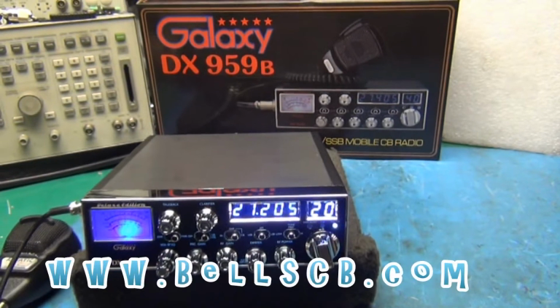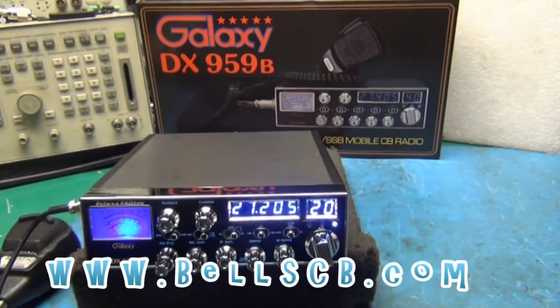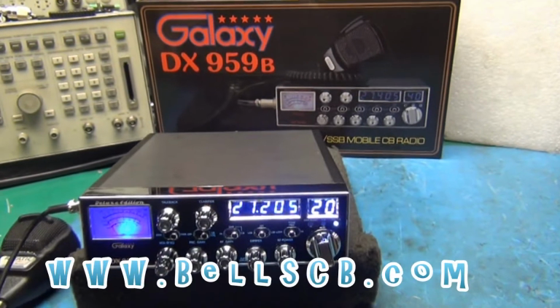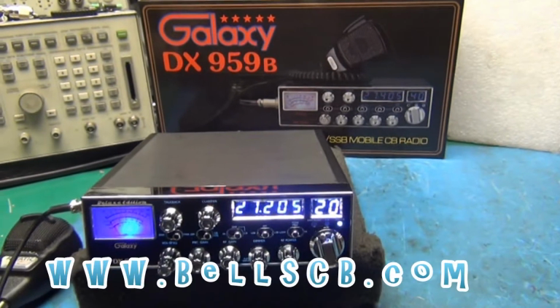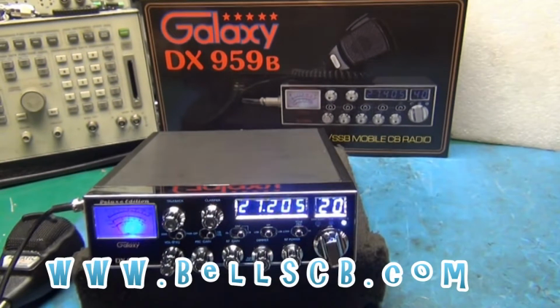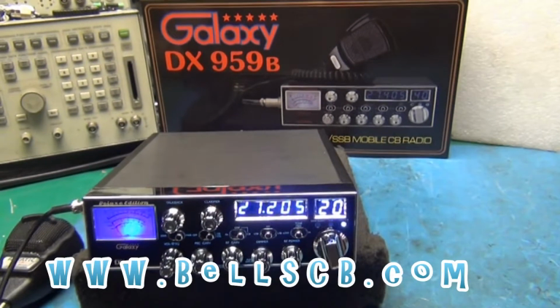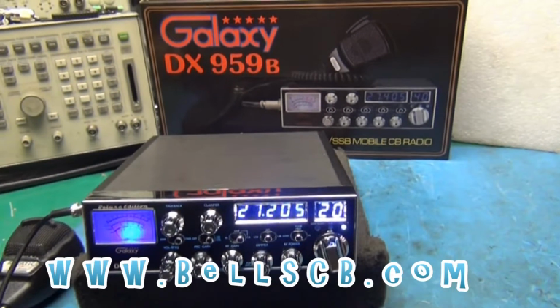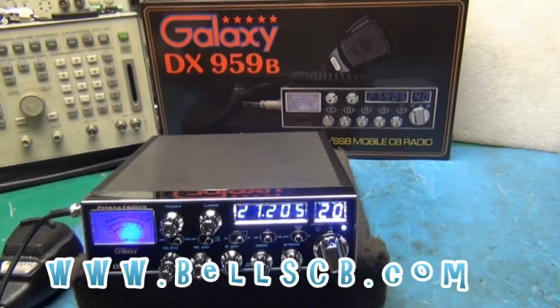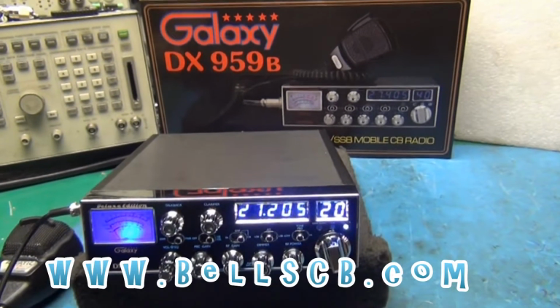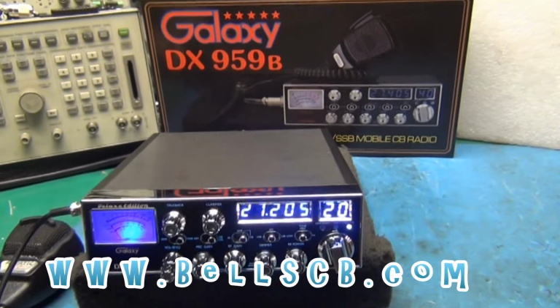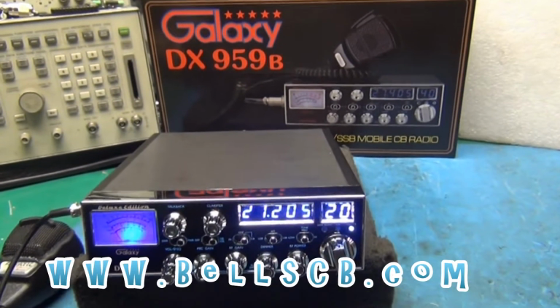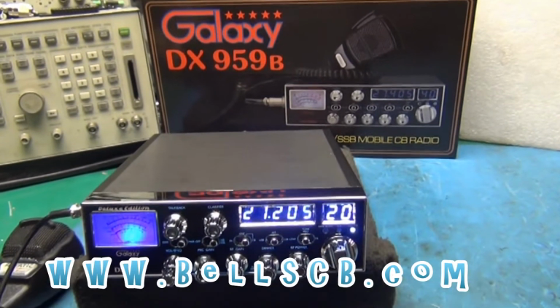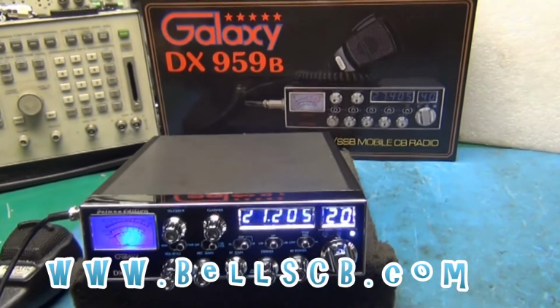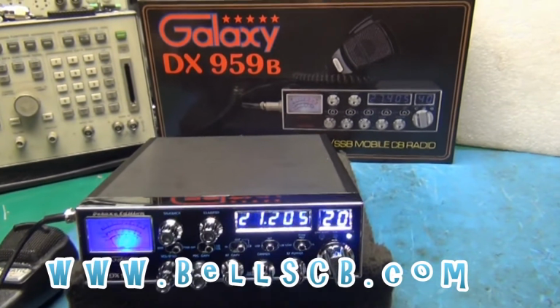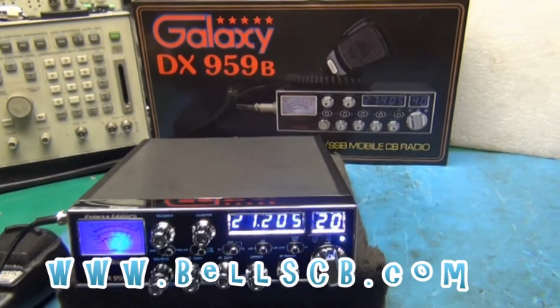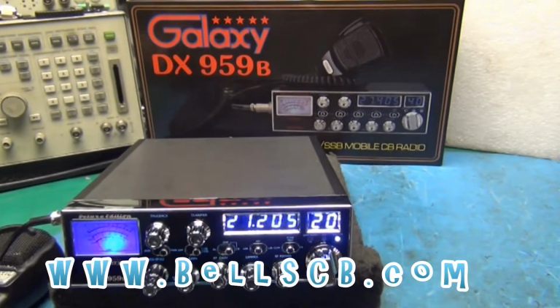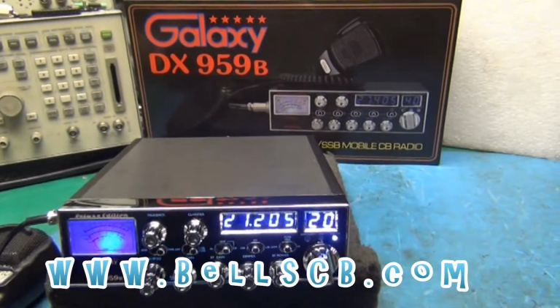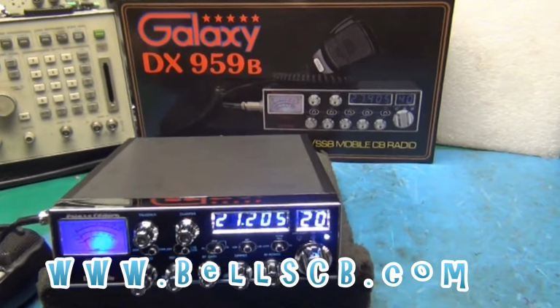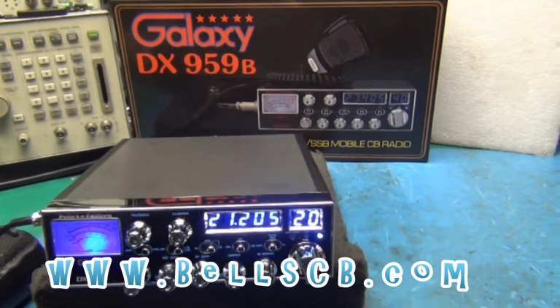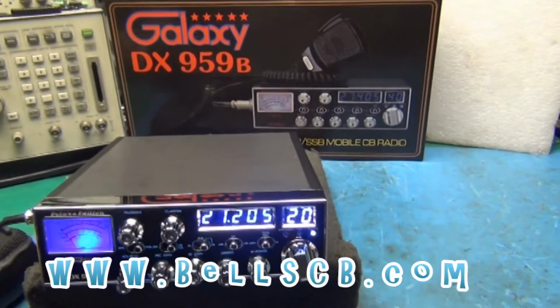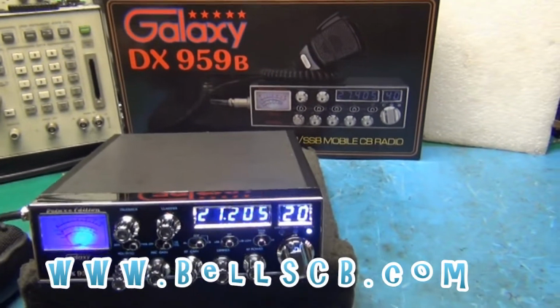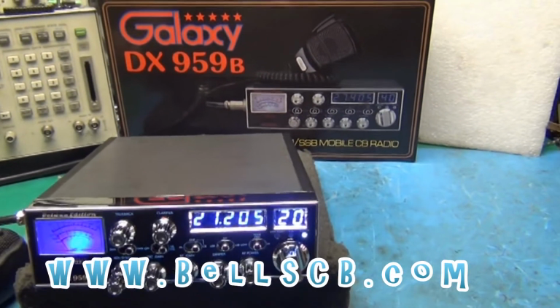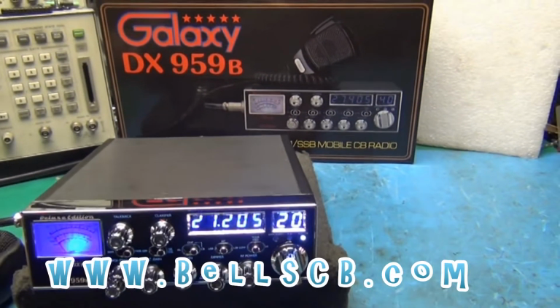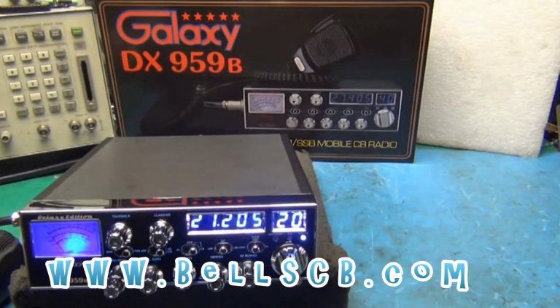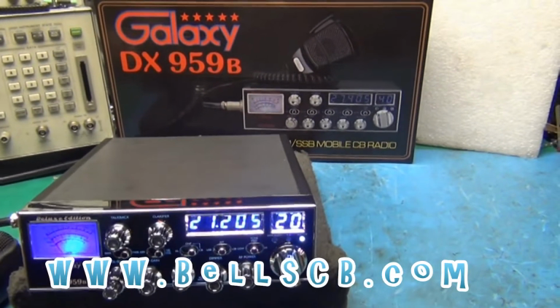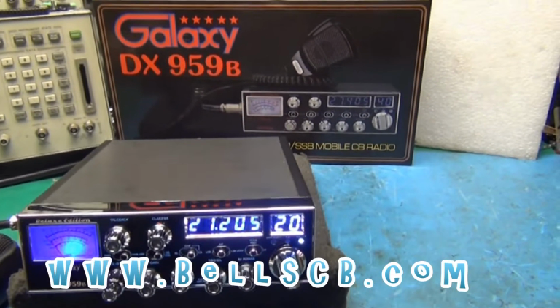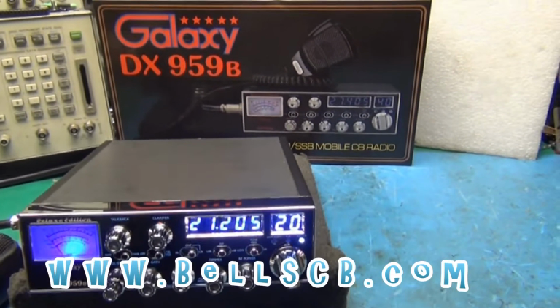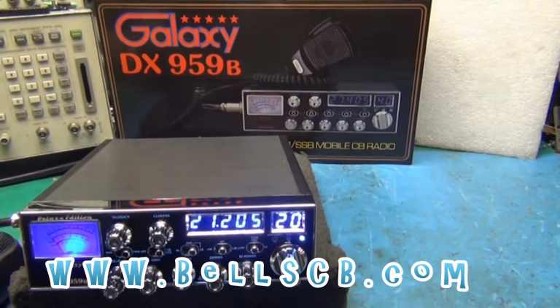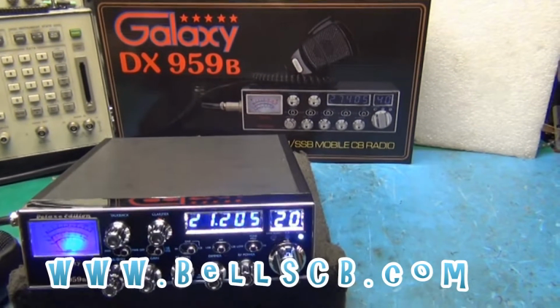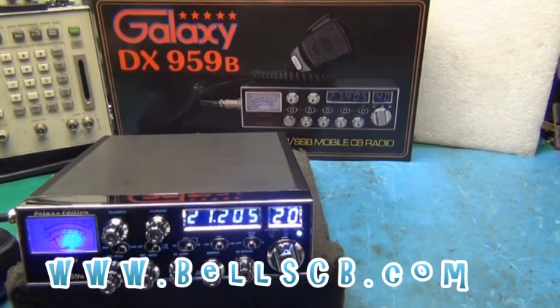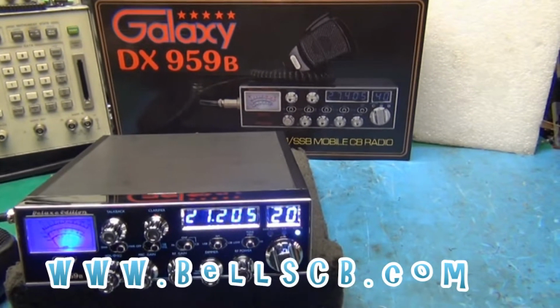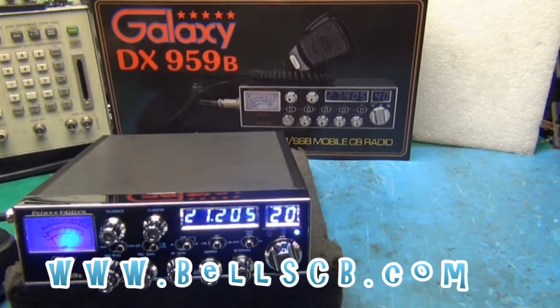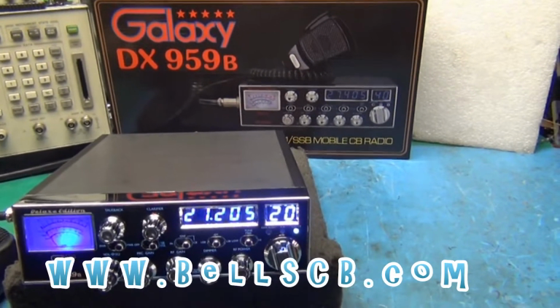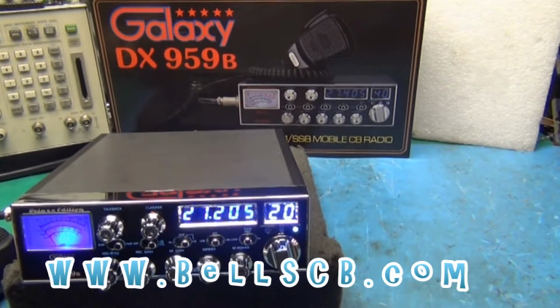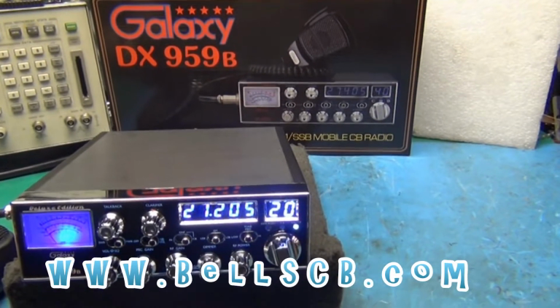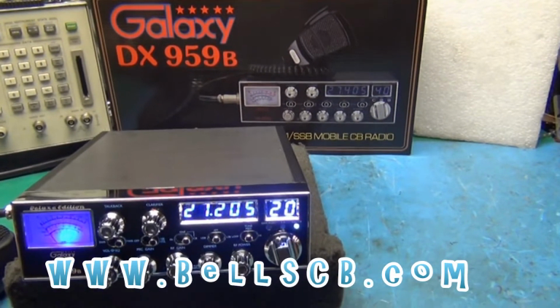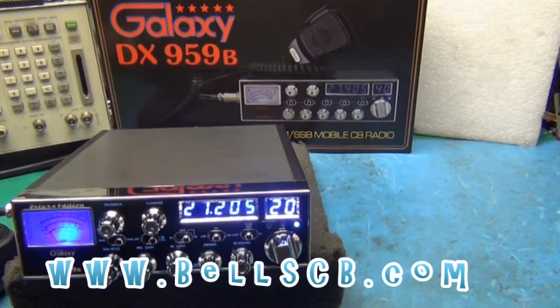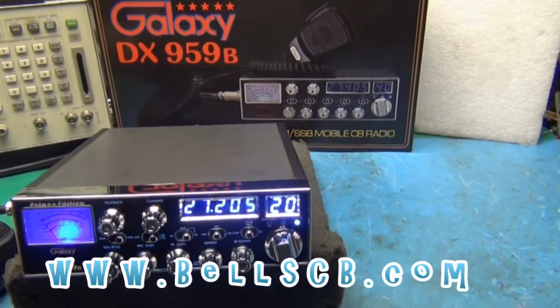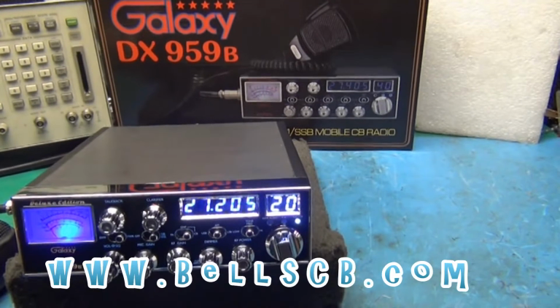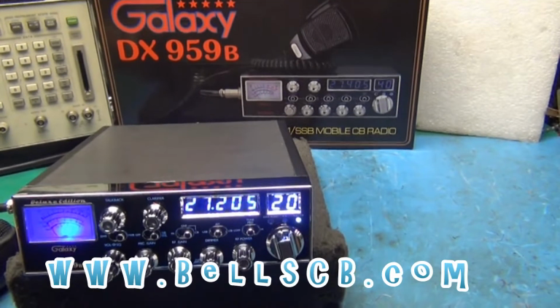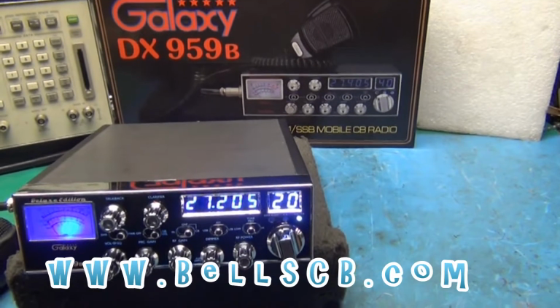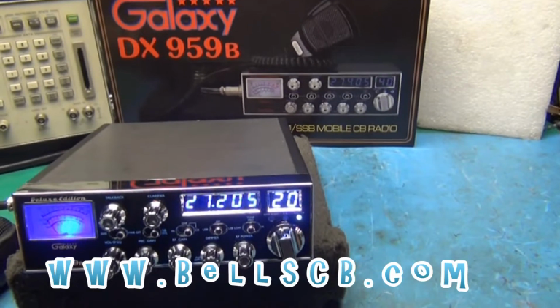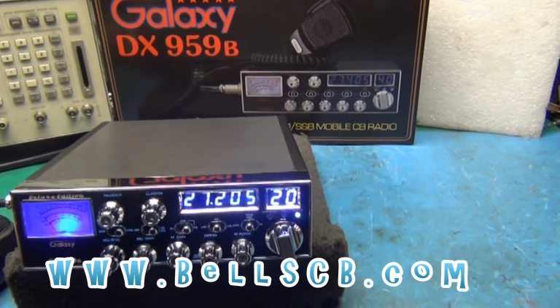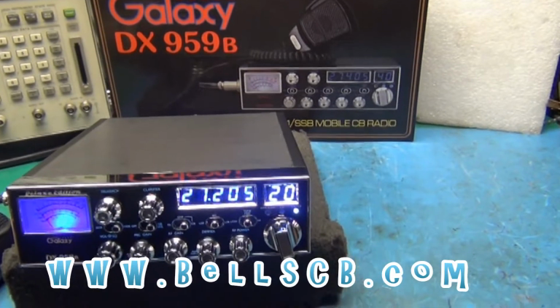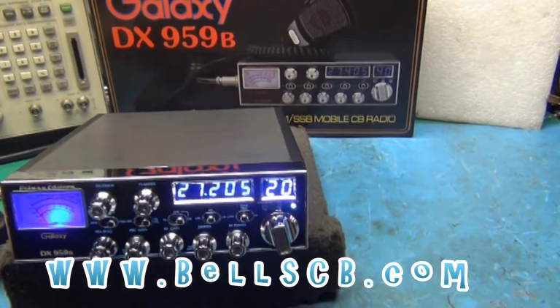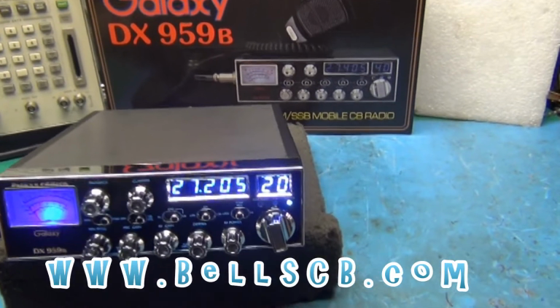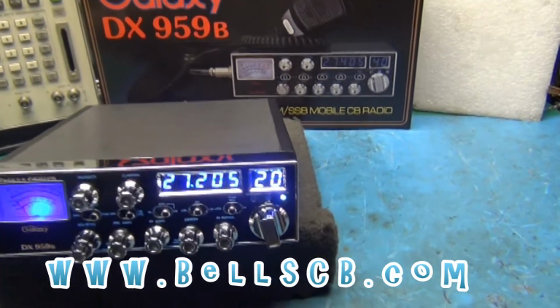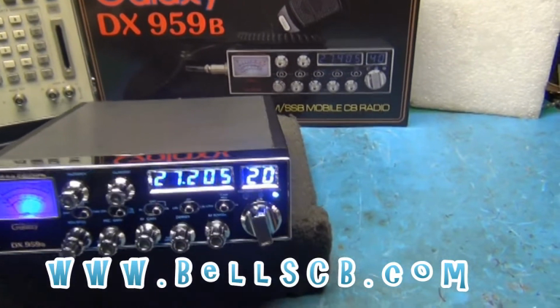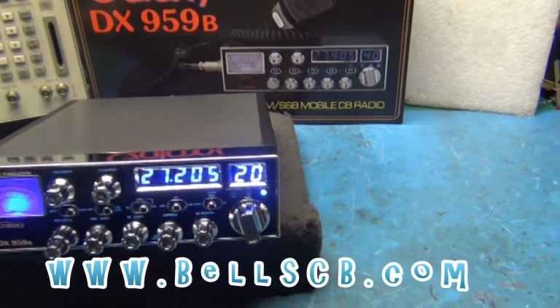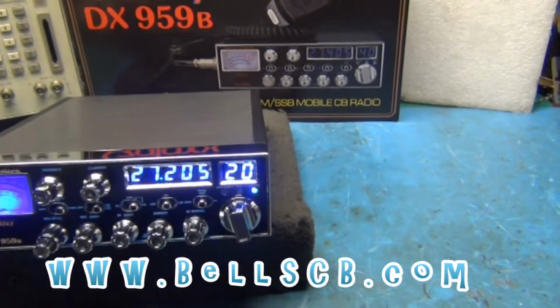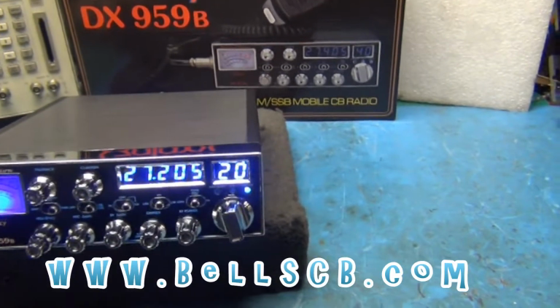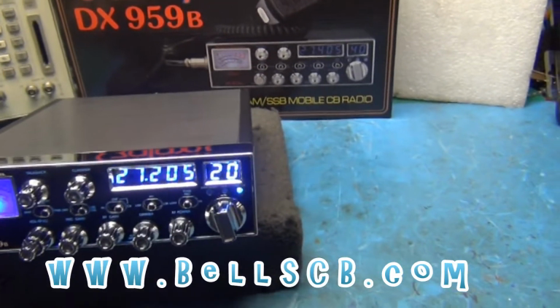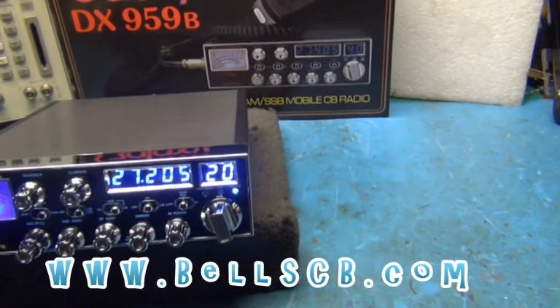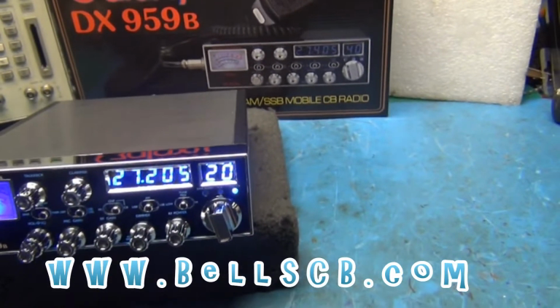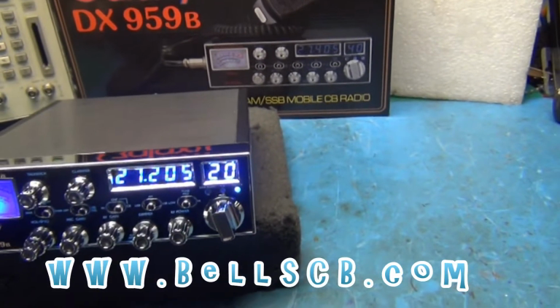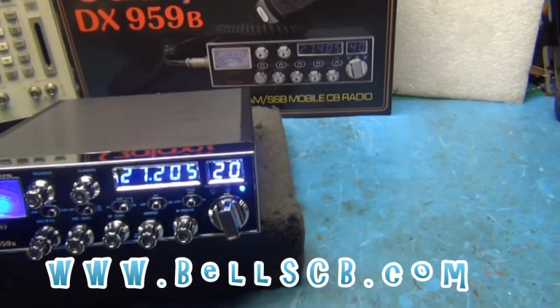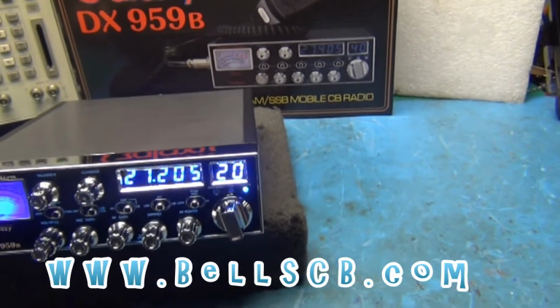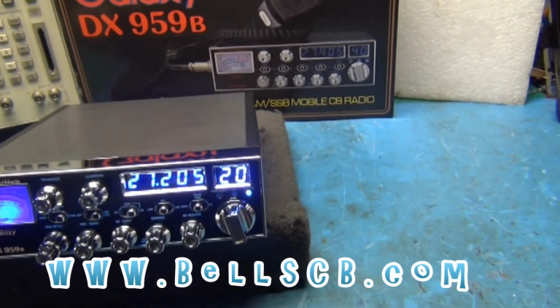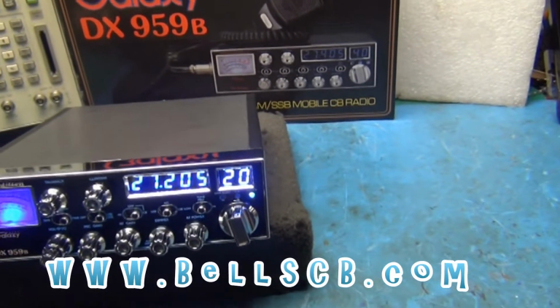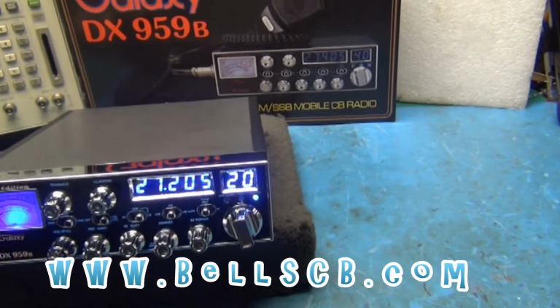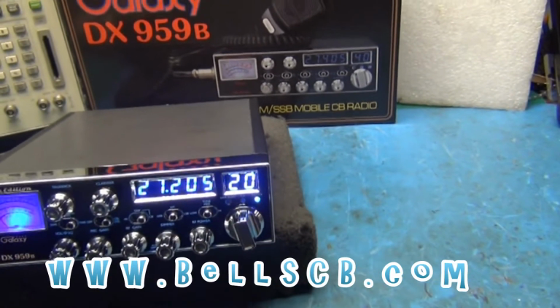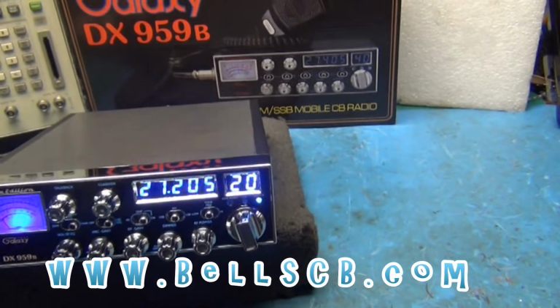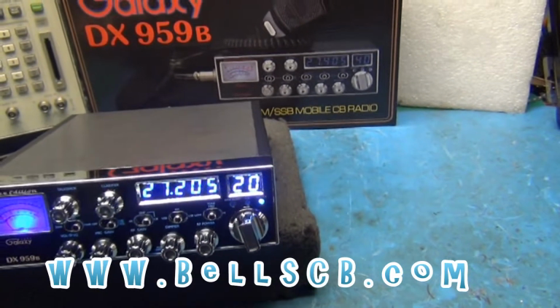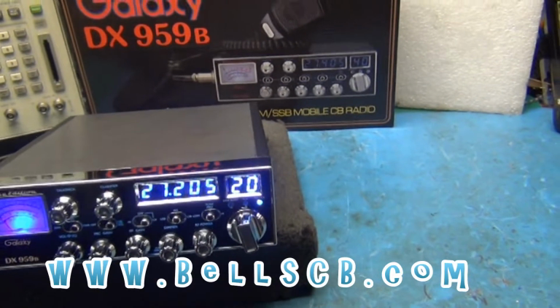Hello everybody, welcome to Bells CB. Got a Galaxy DX959 Blue, doing this for Christopher in Canada.